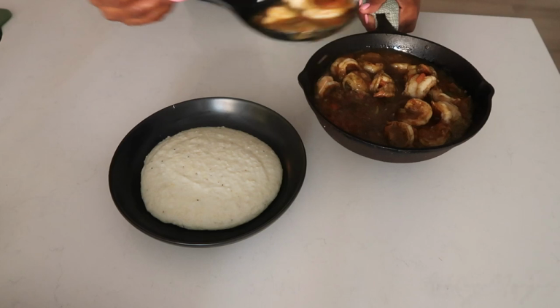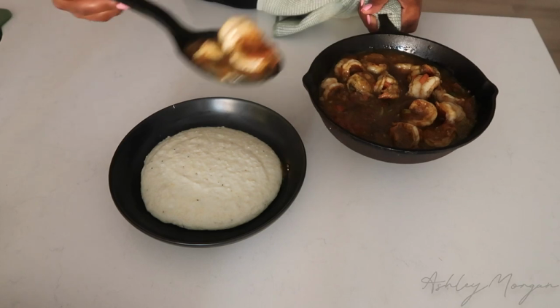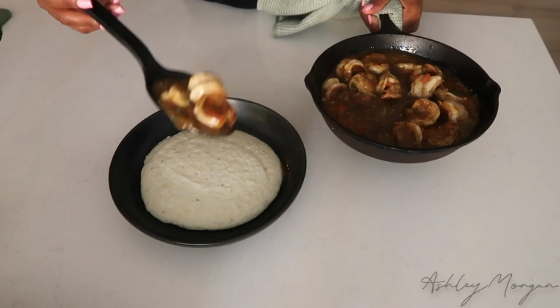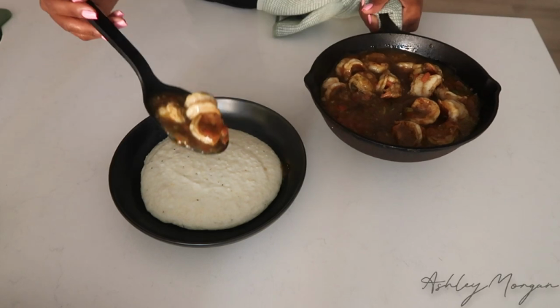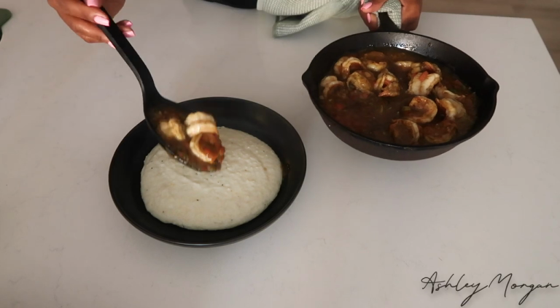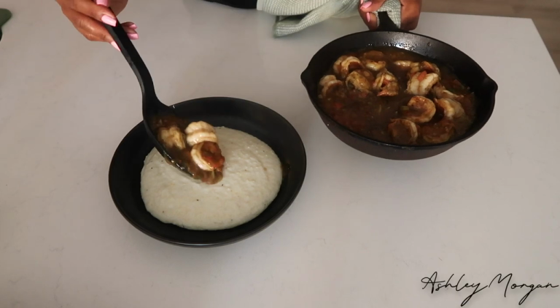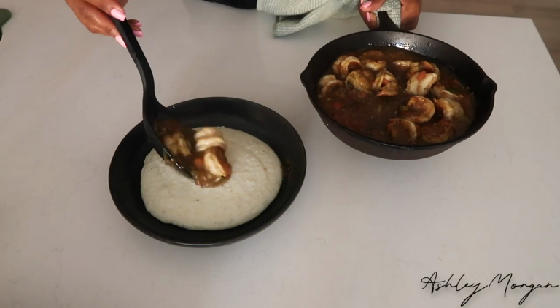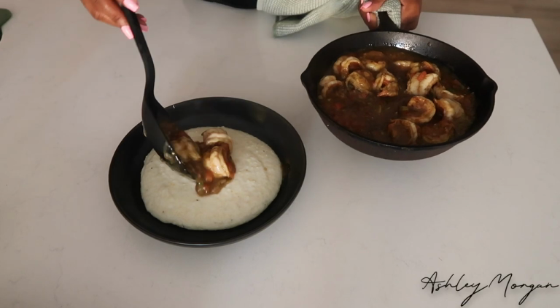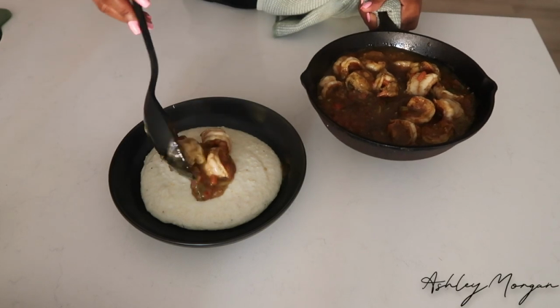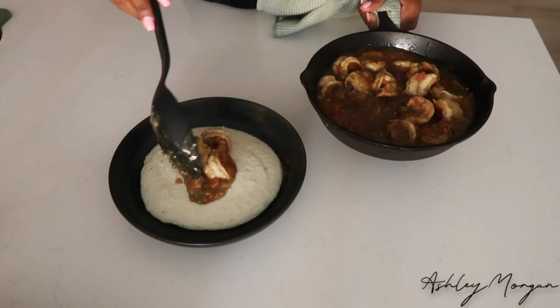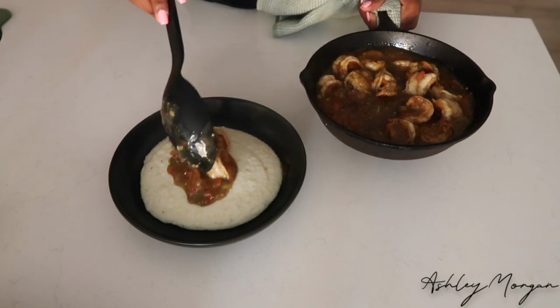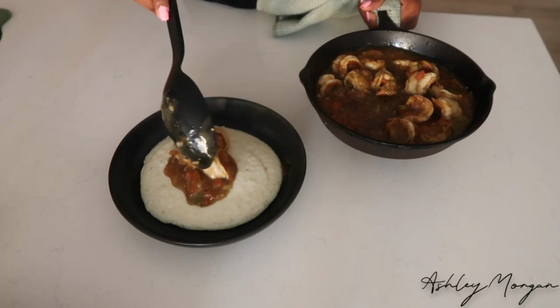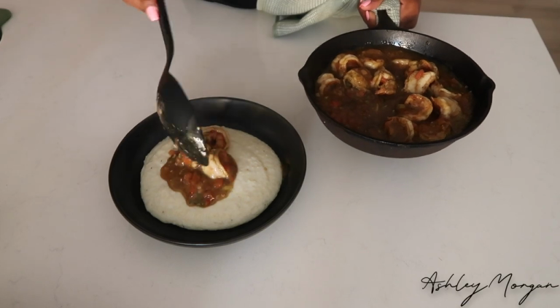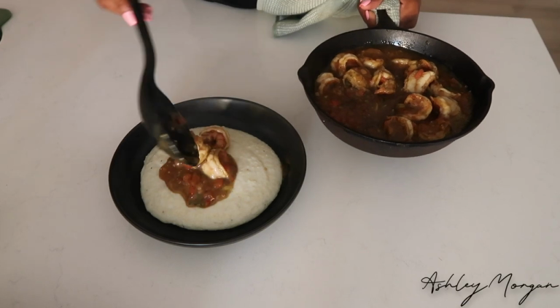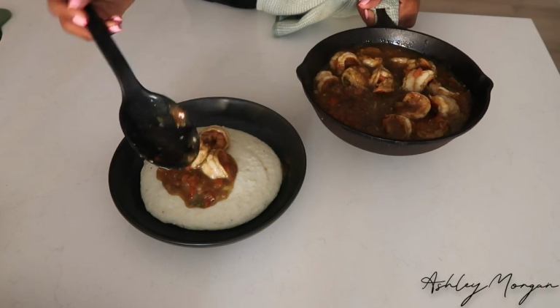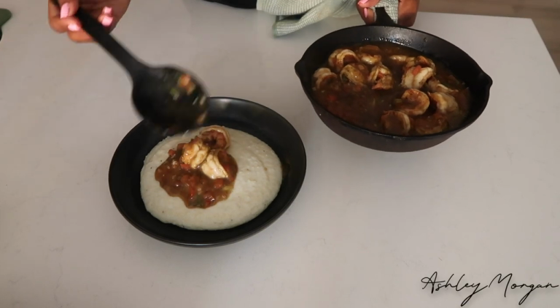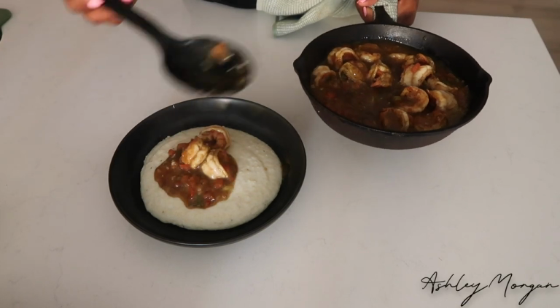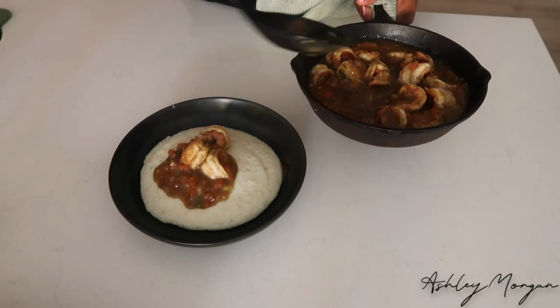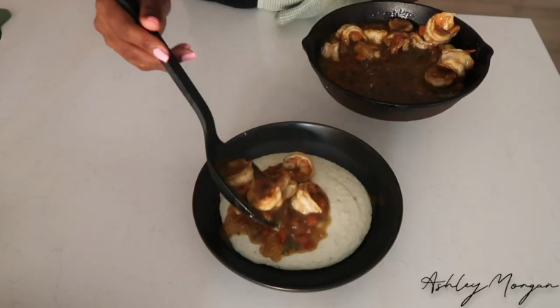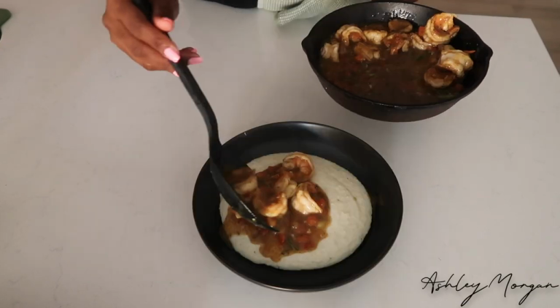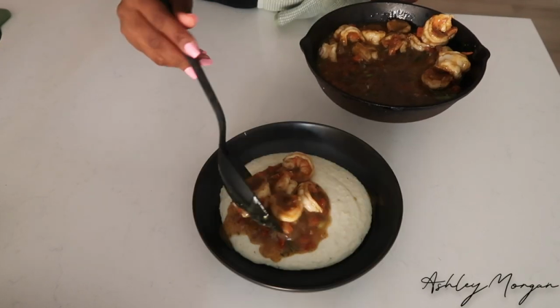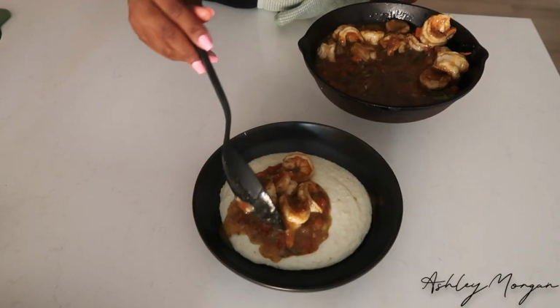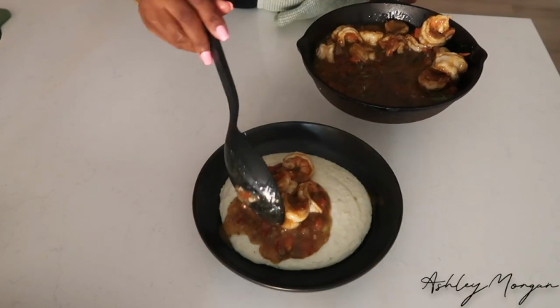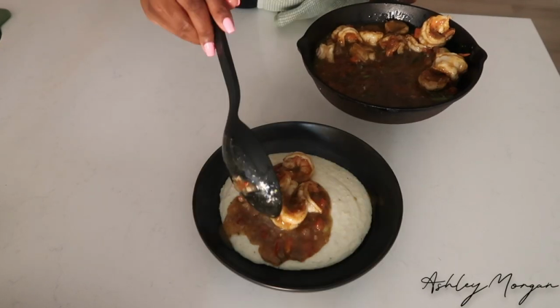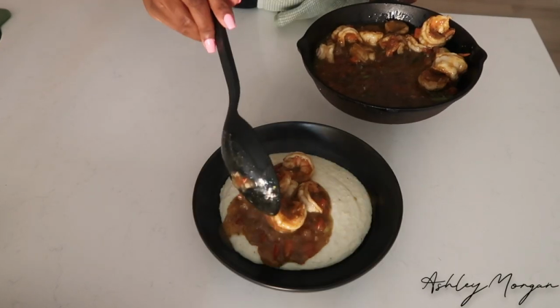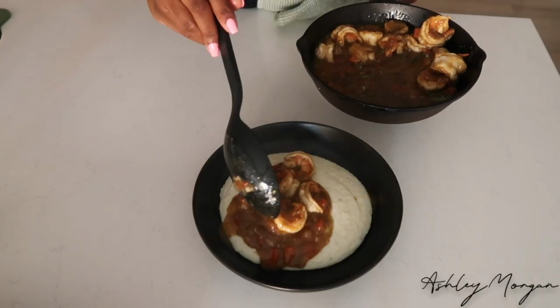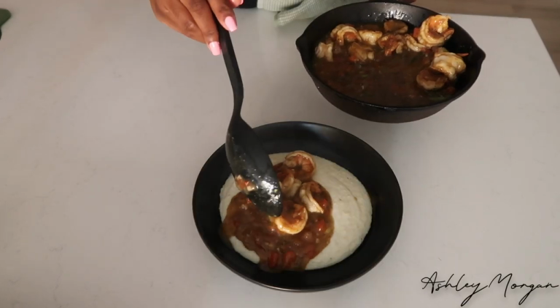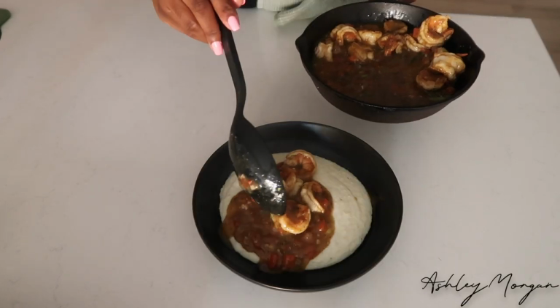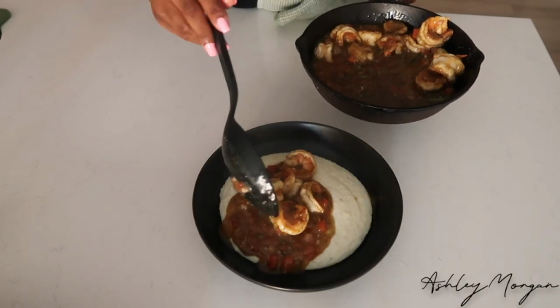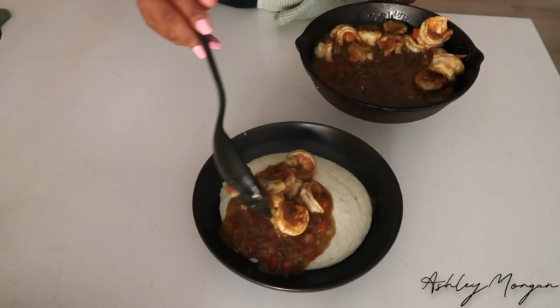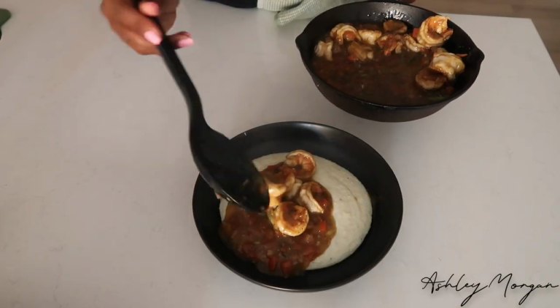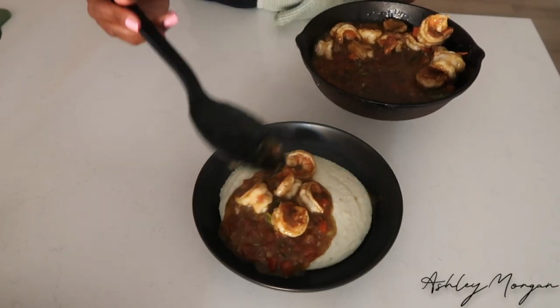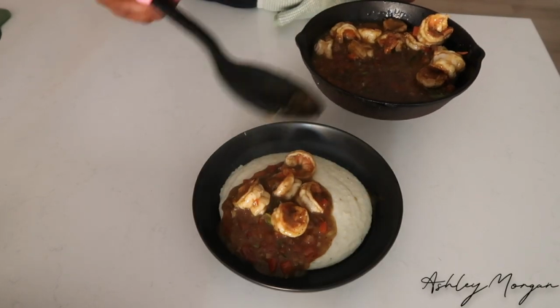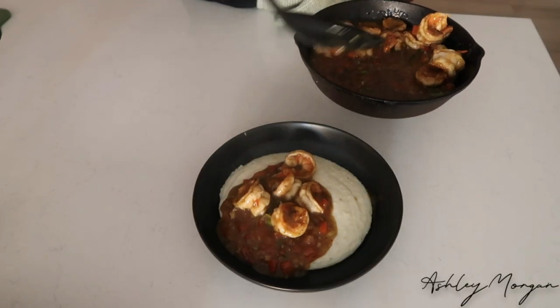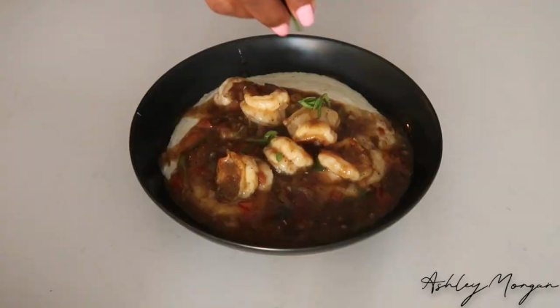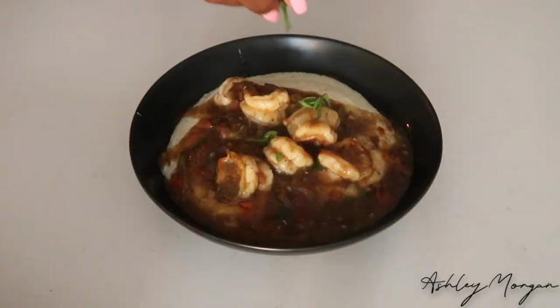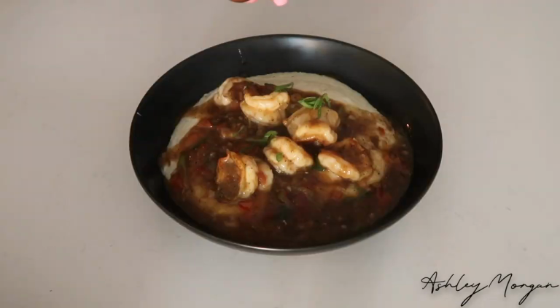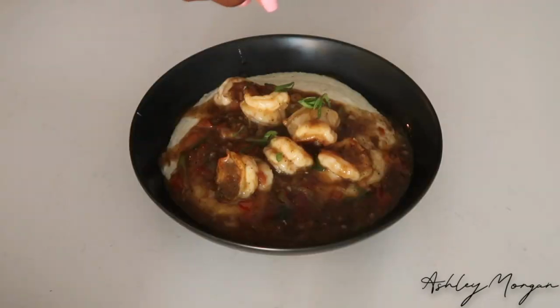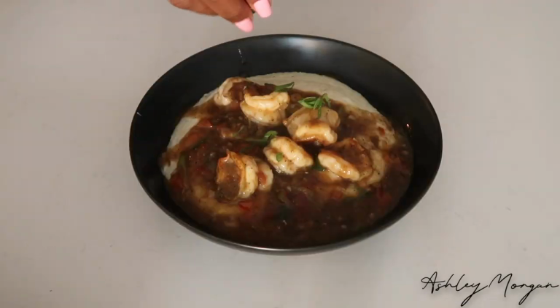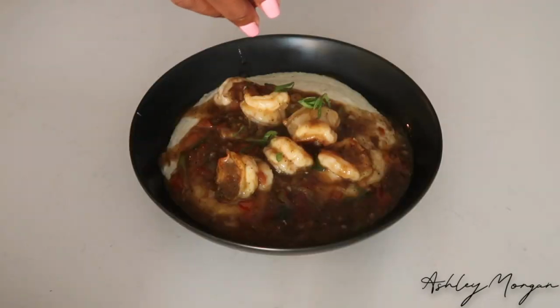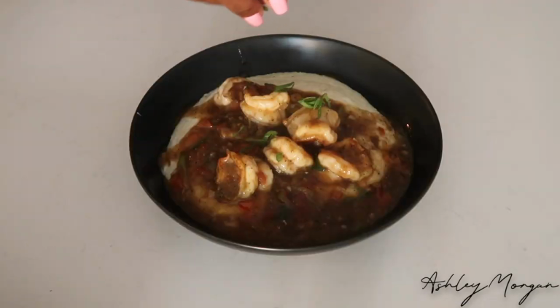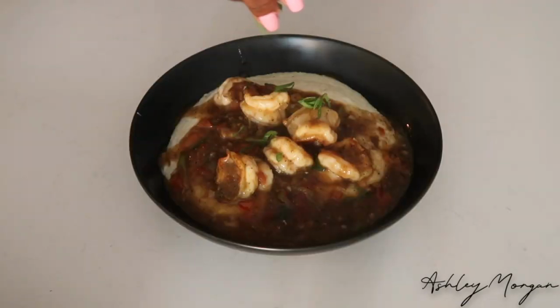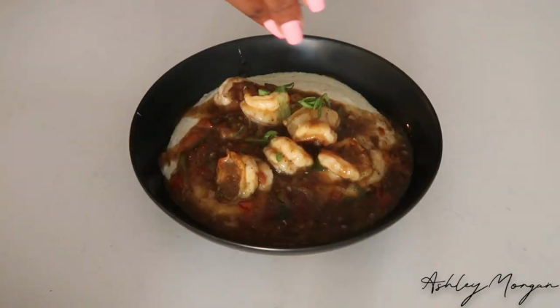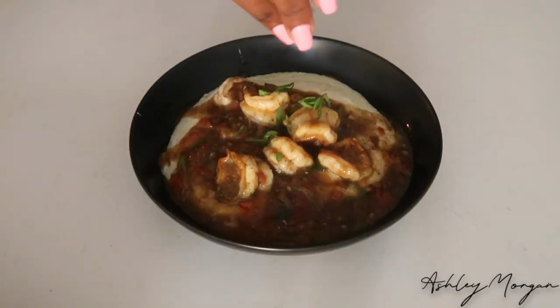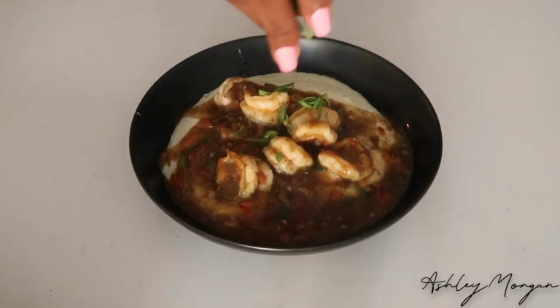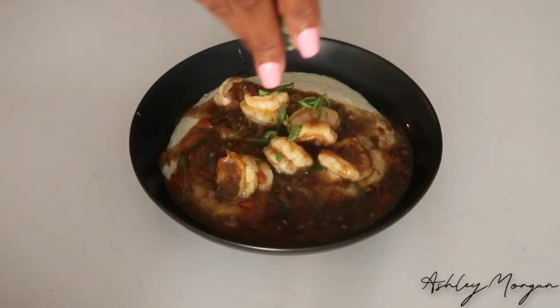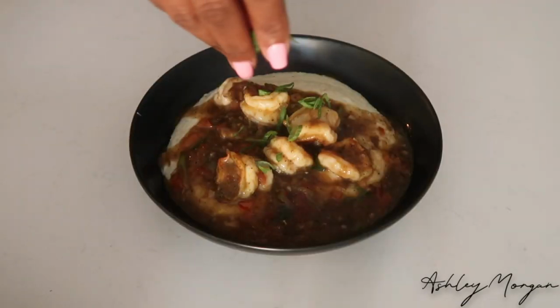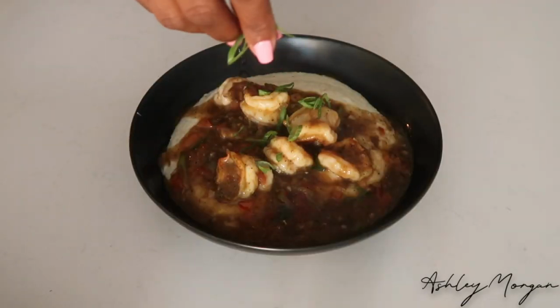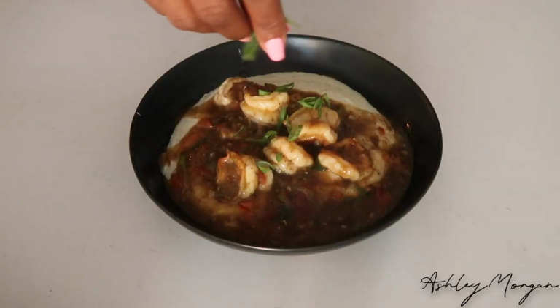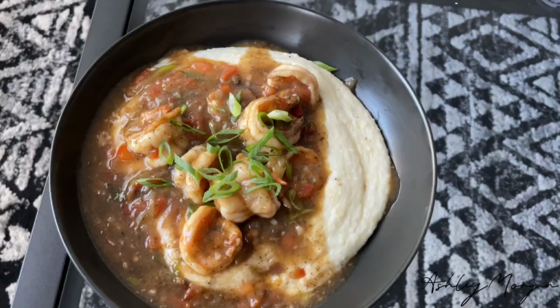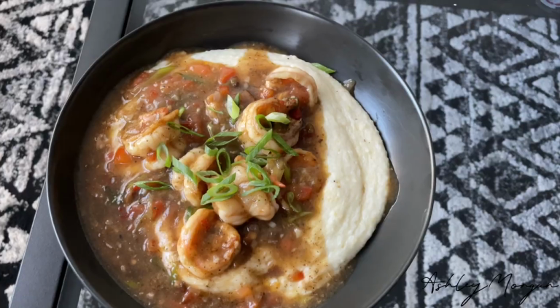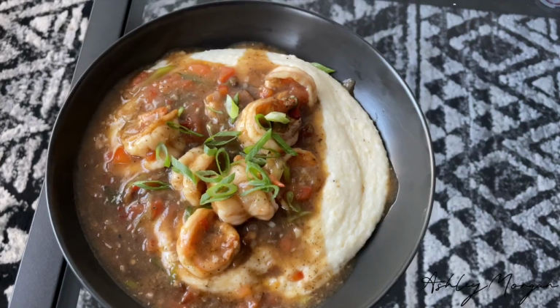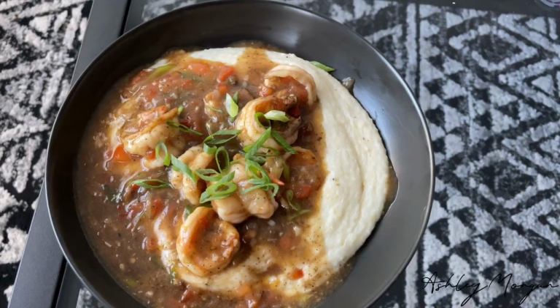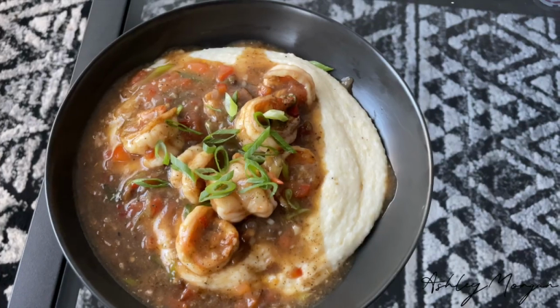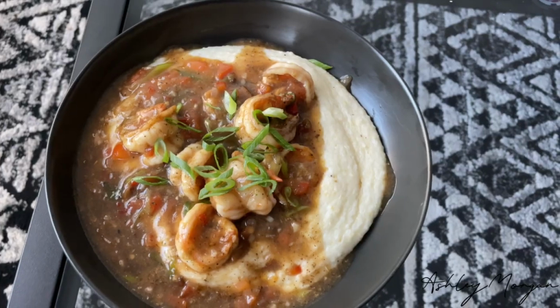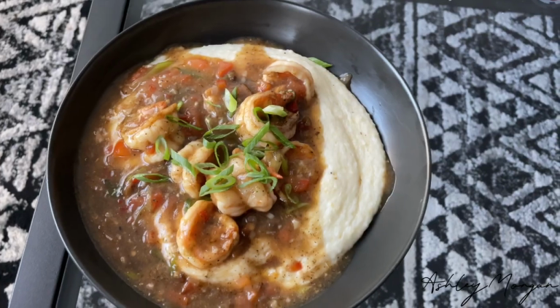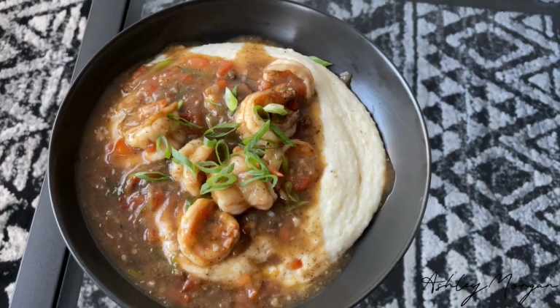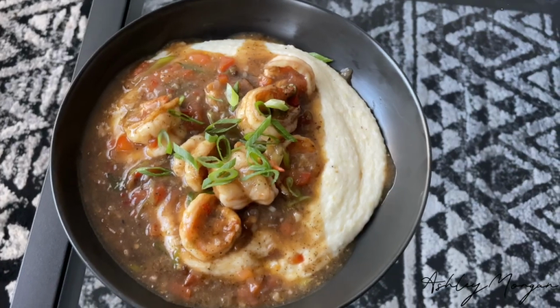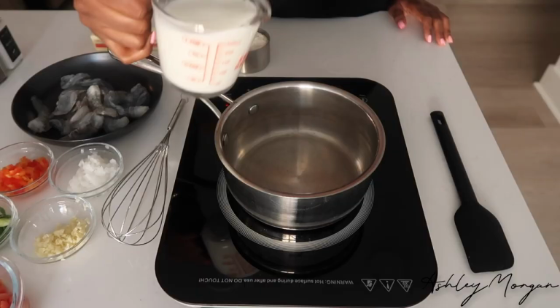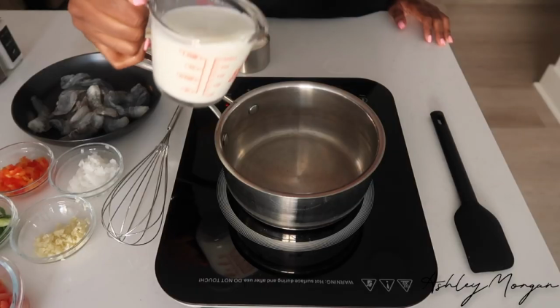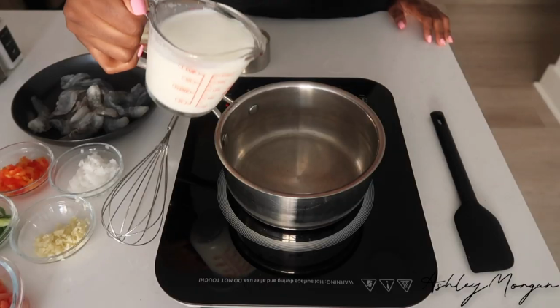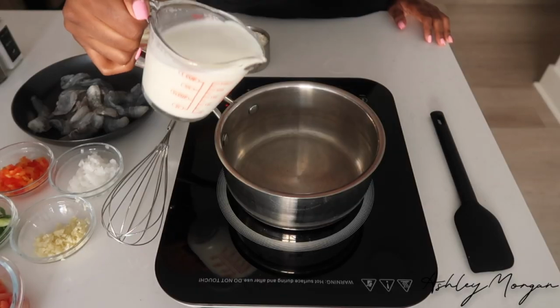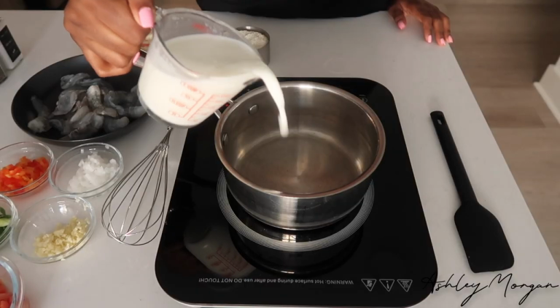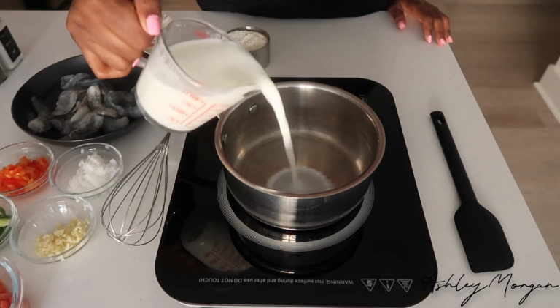Good morning everyone. Welcome to my page. My name is Ashley Morgan. Welcome, and today we are making shrimp and grits. I hope that you all enjoy this recipe.